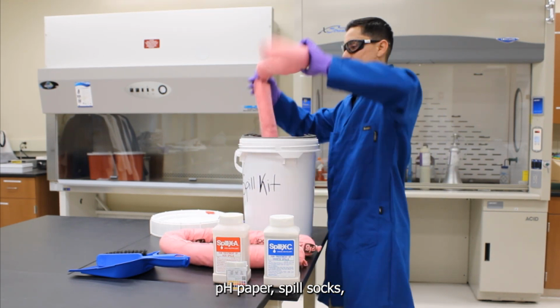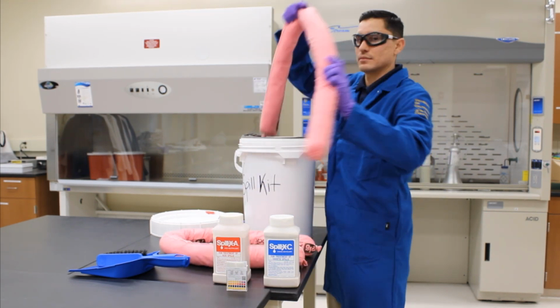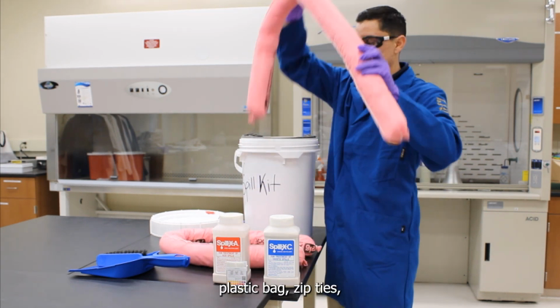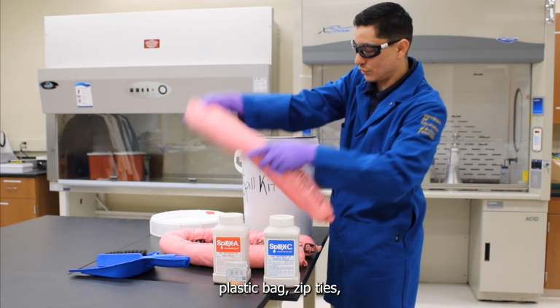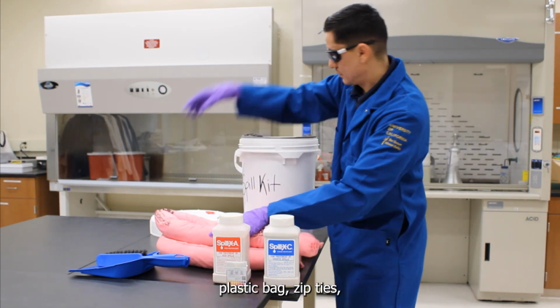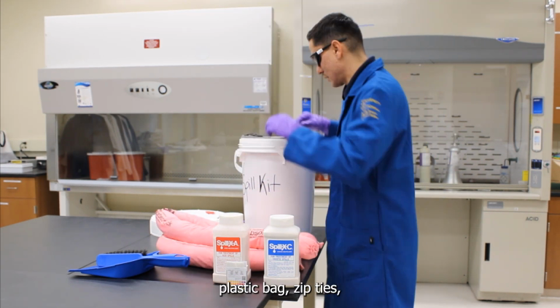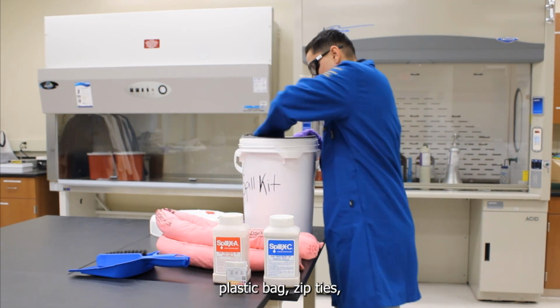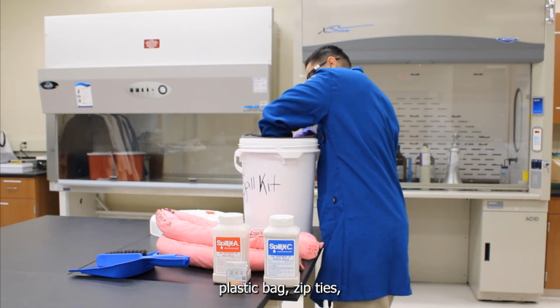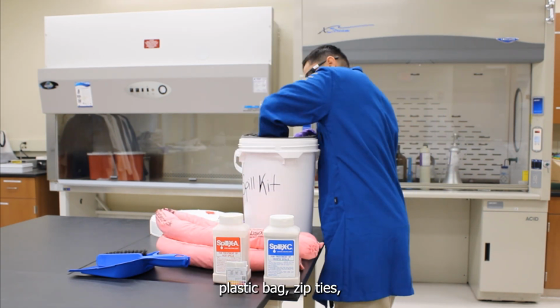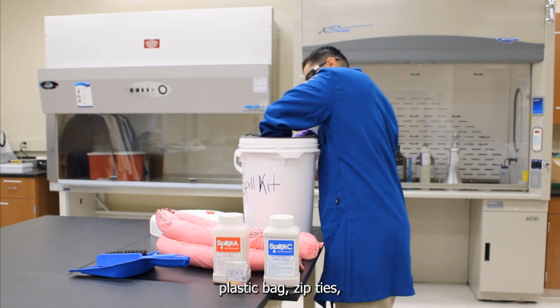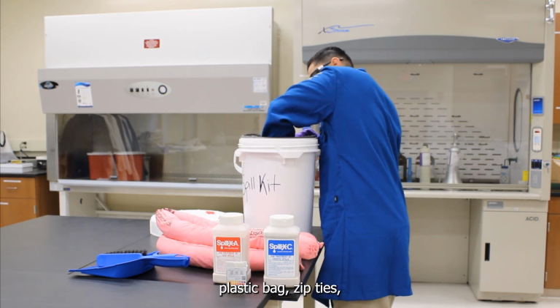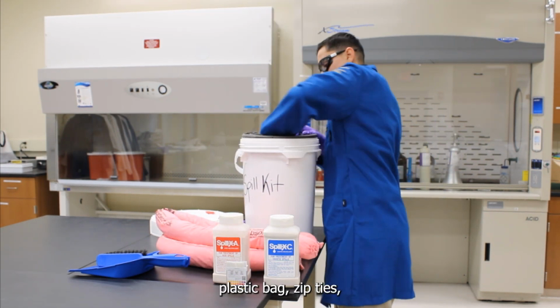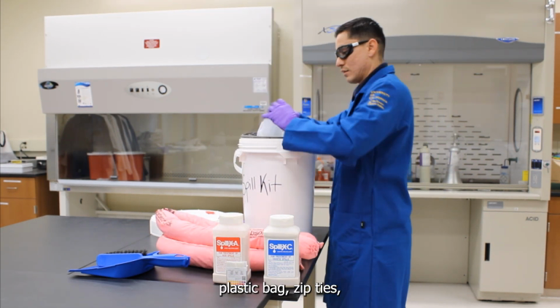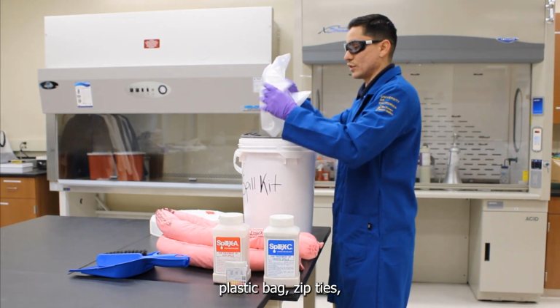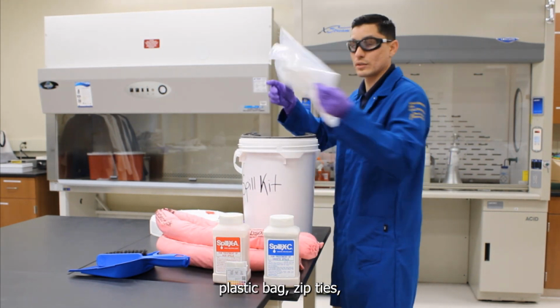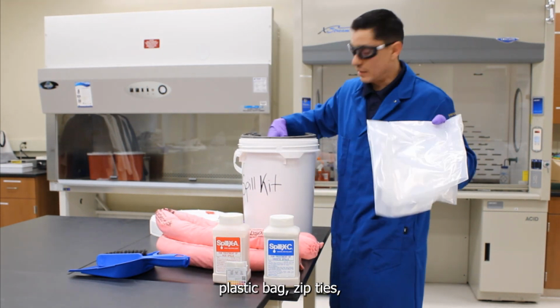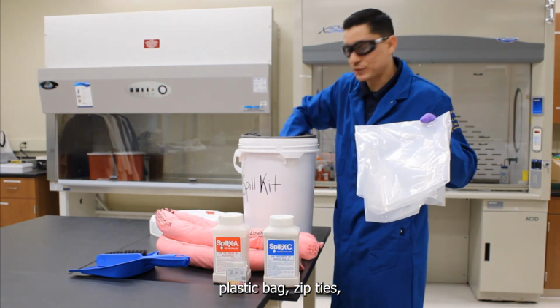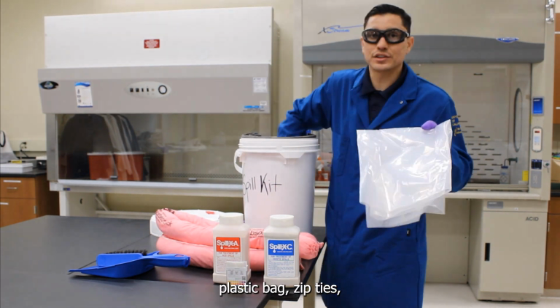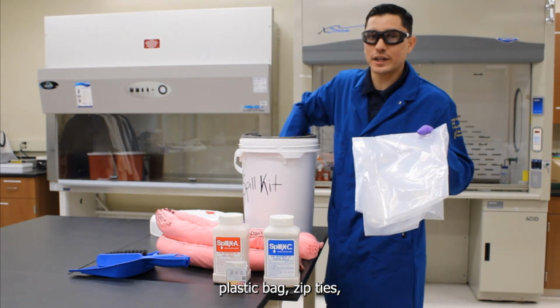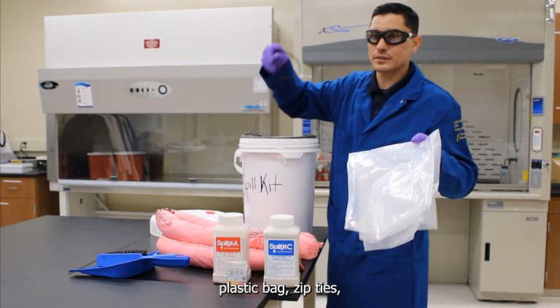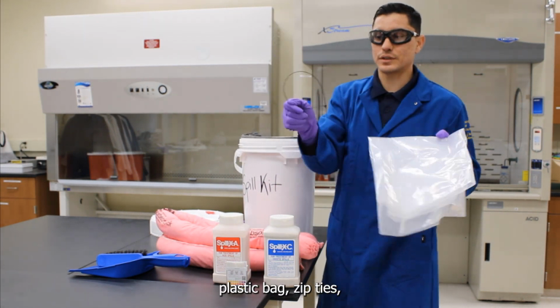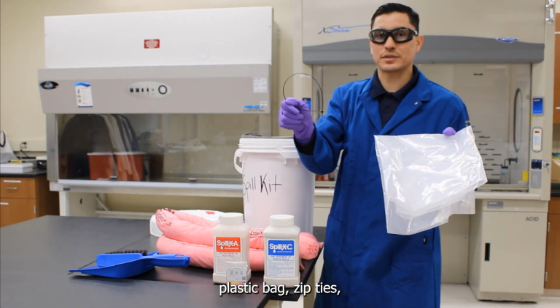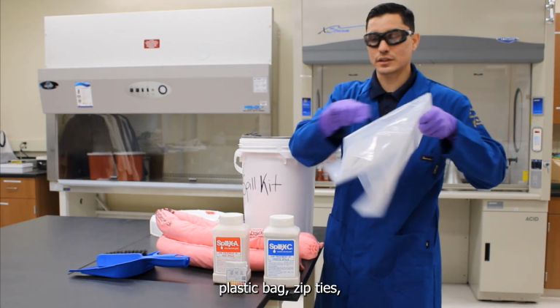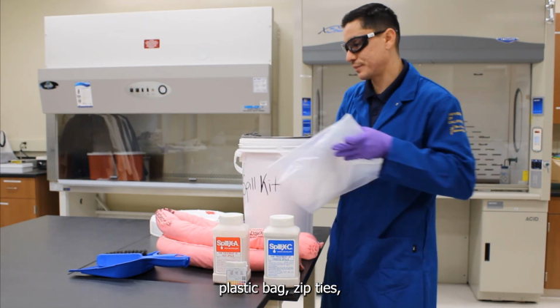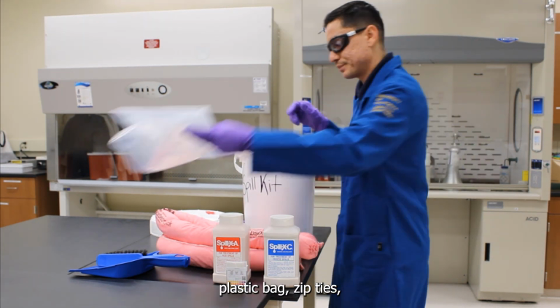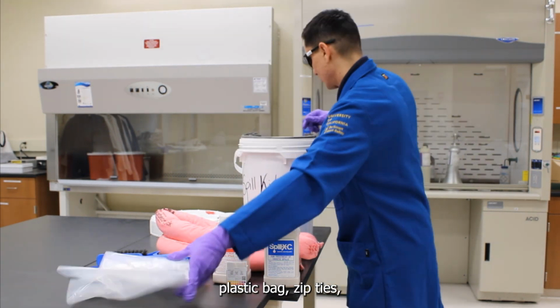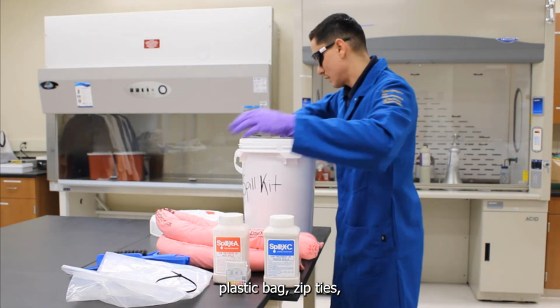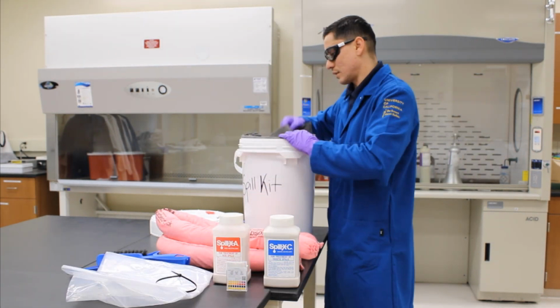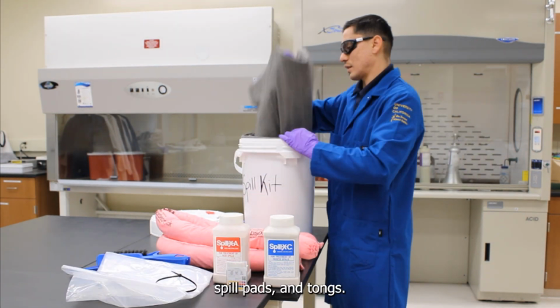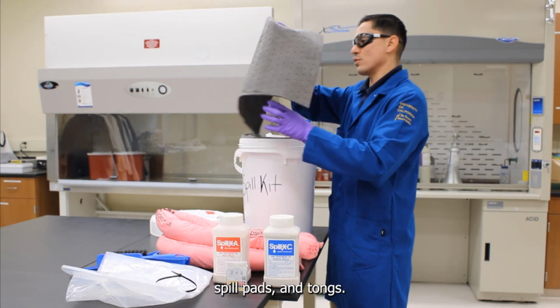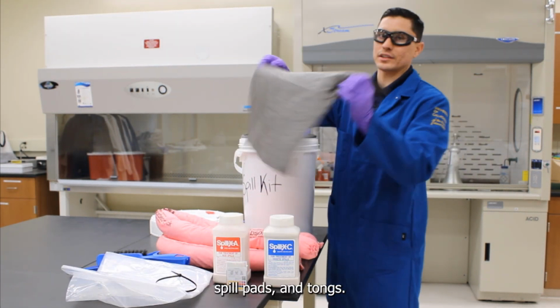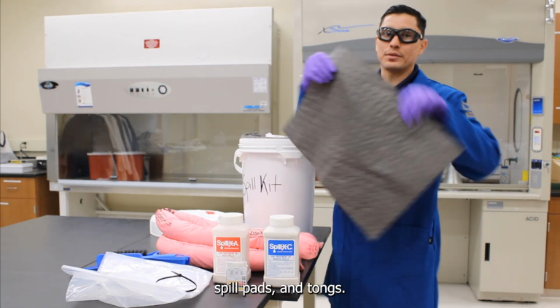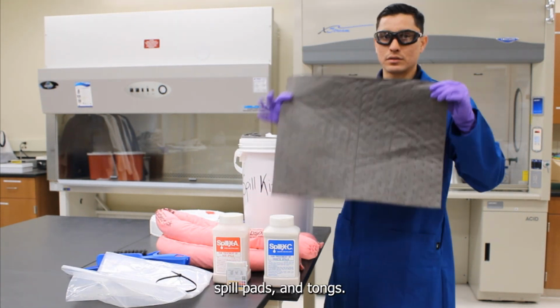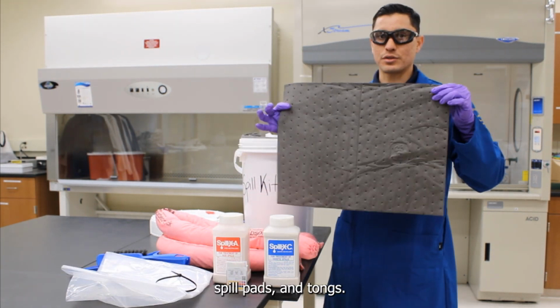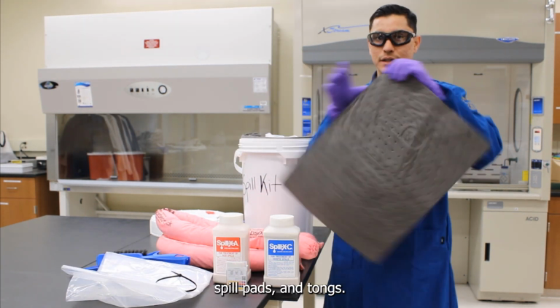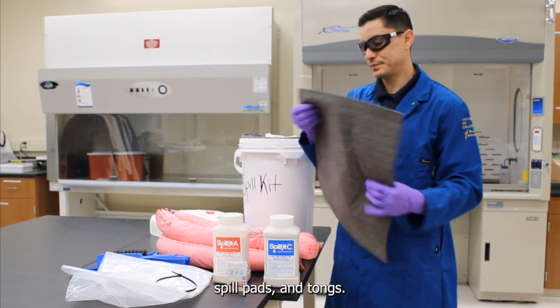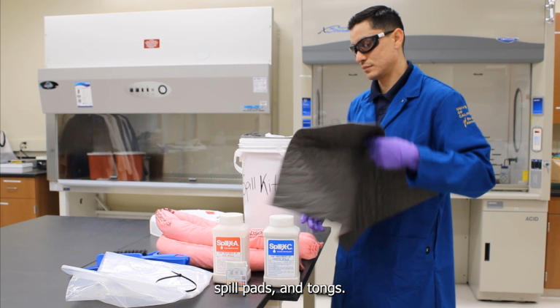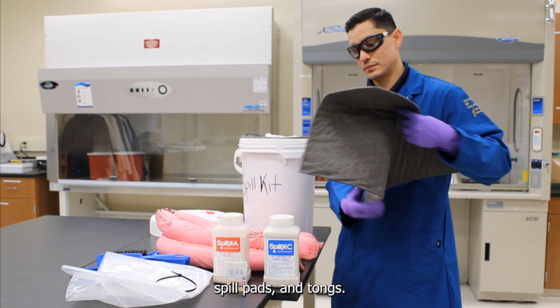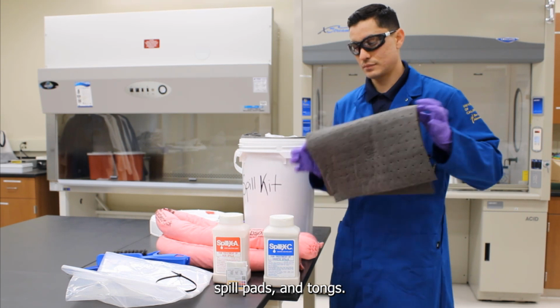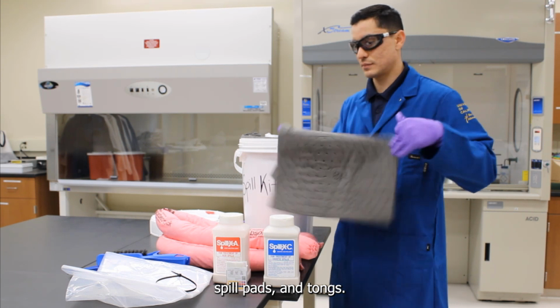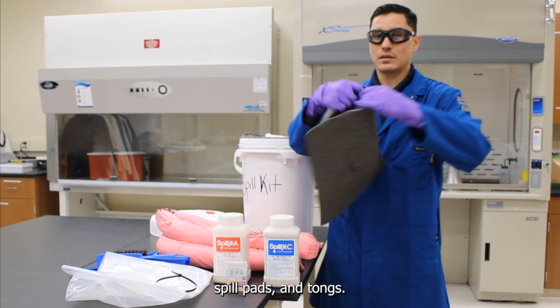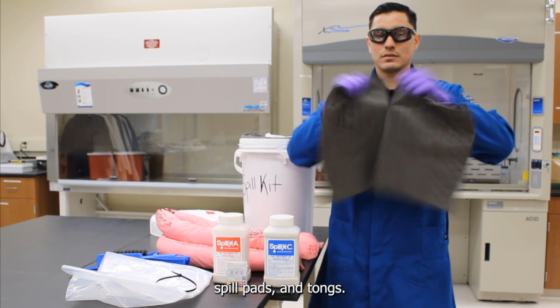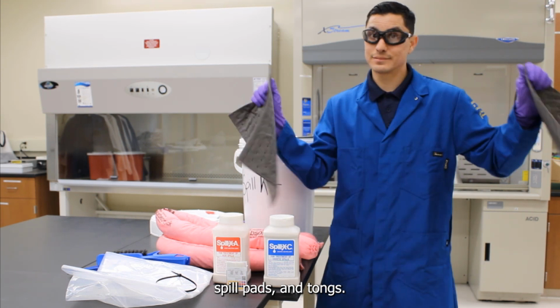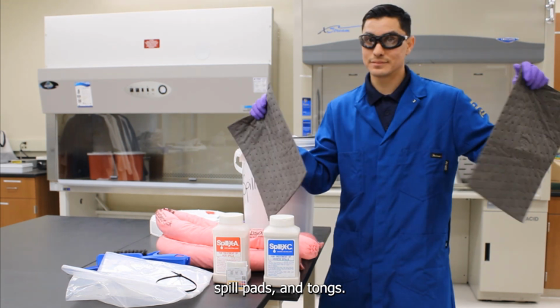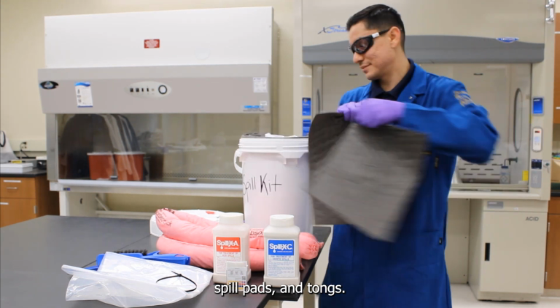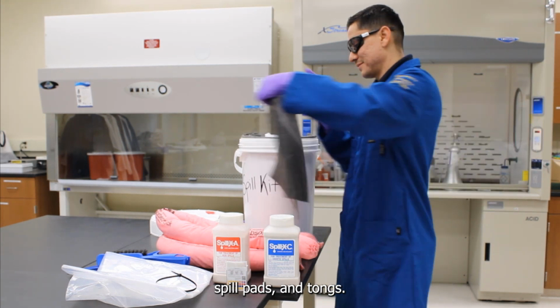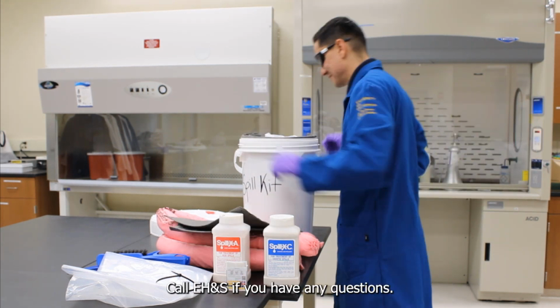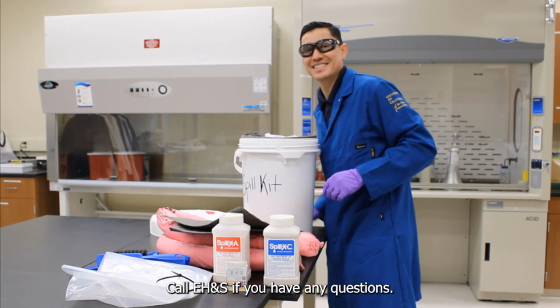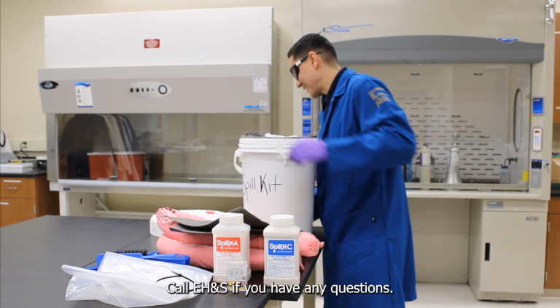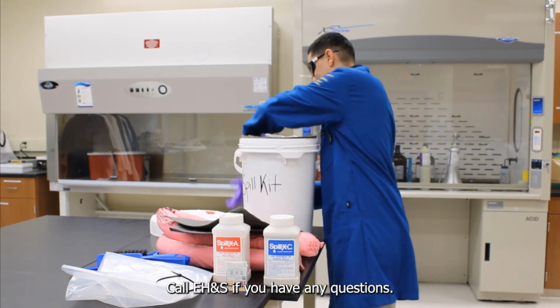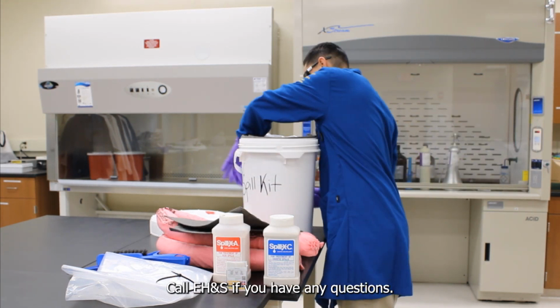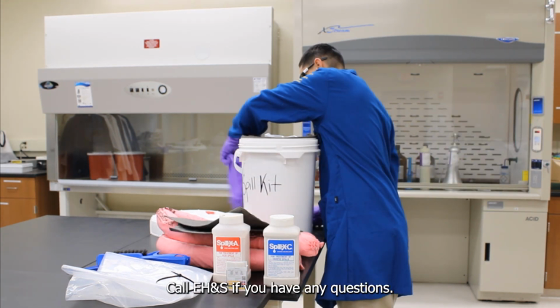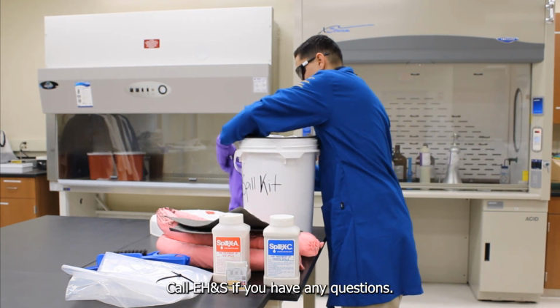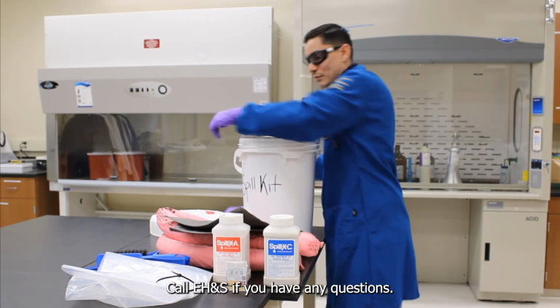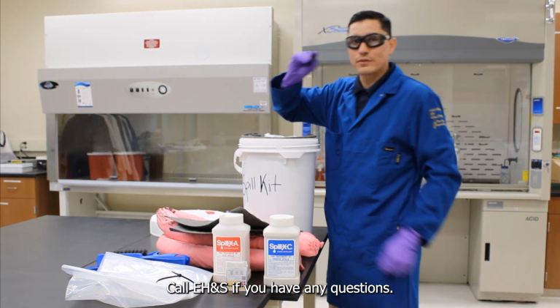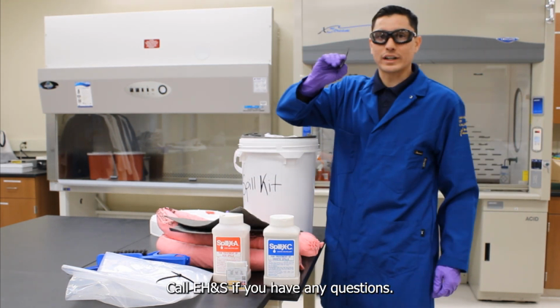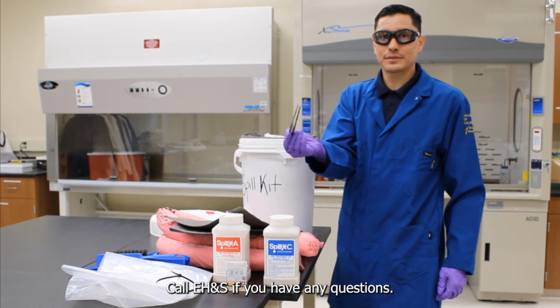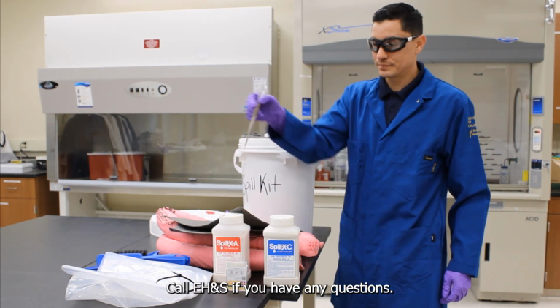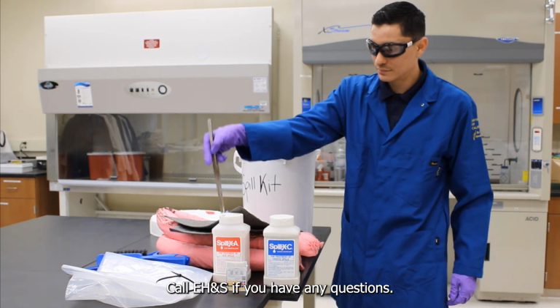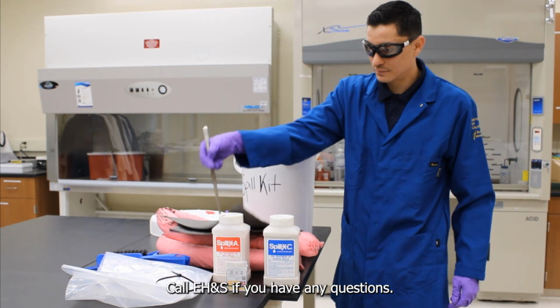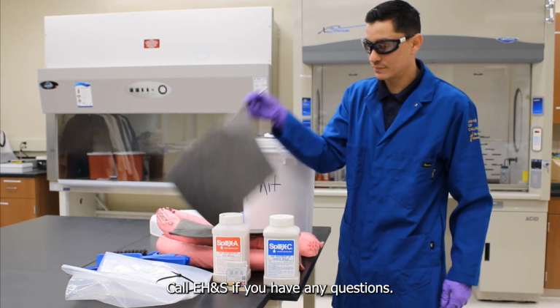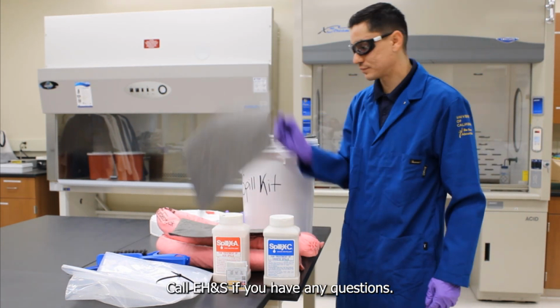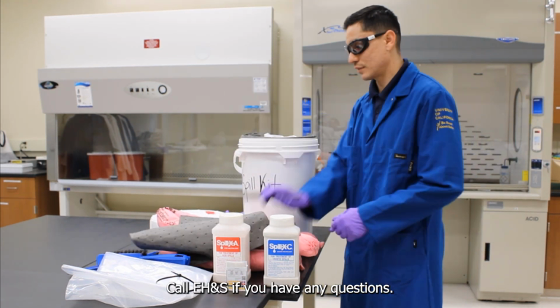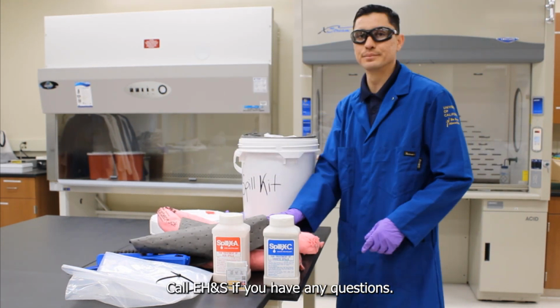The spill kit should also include a plastic bag, zip ties, spill pads, and tongs. Call EH&S if you have any questions.